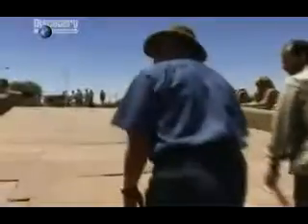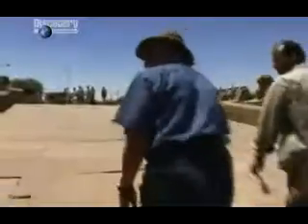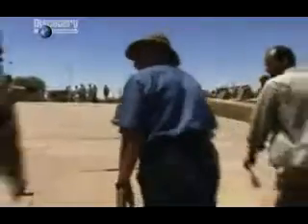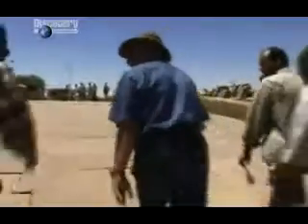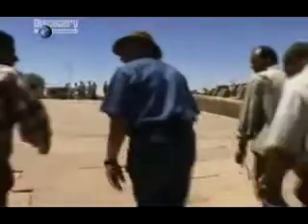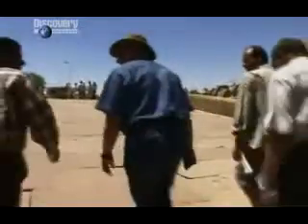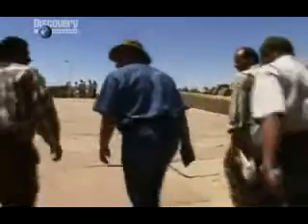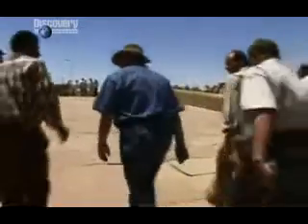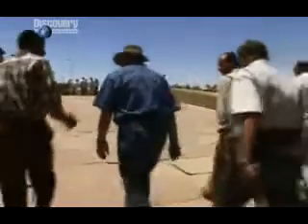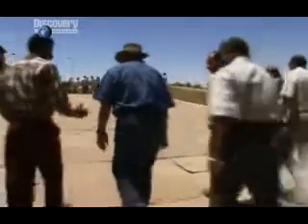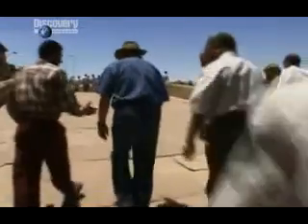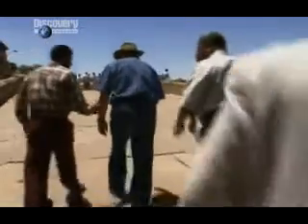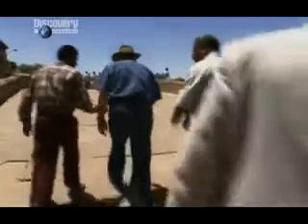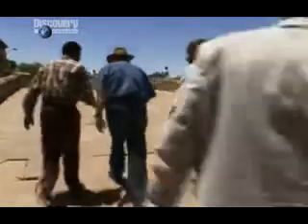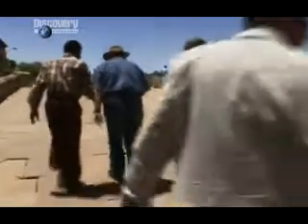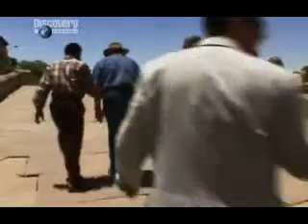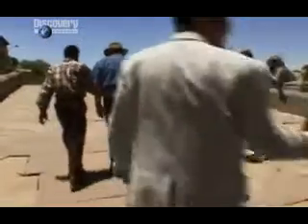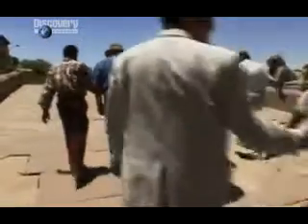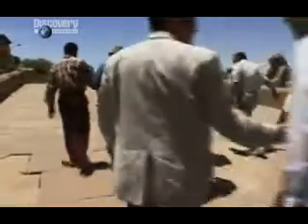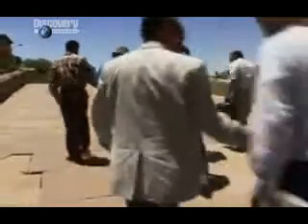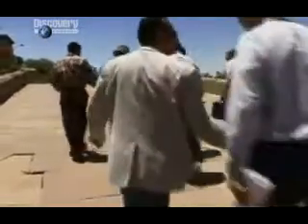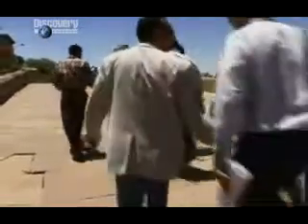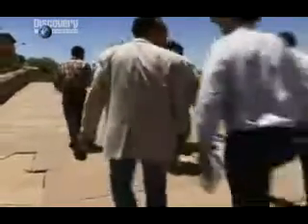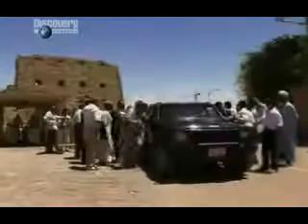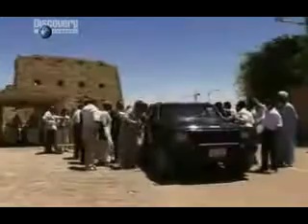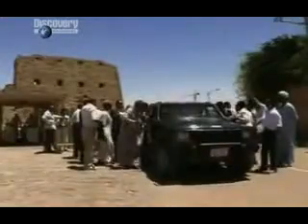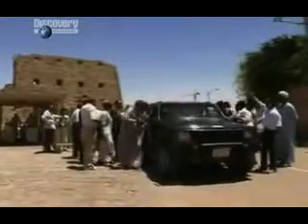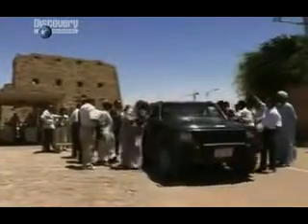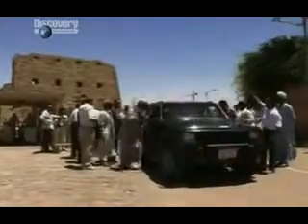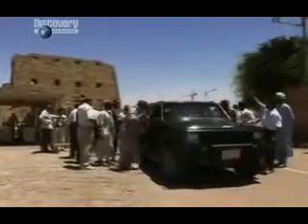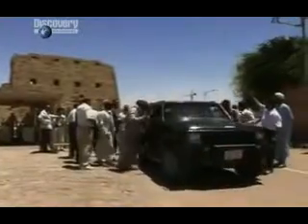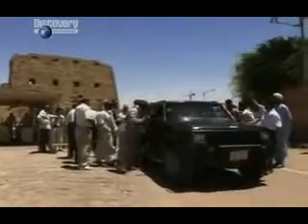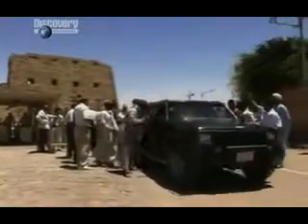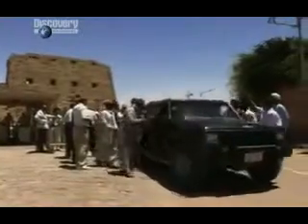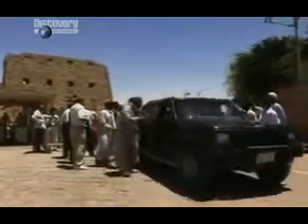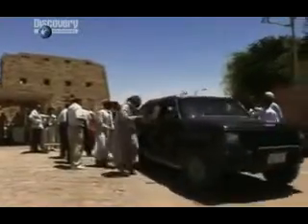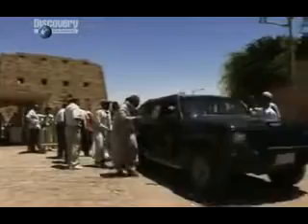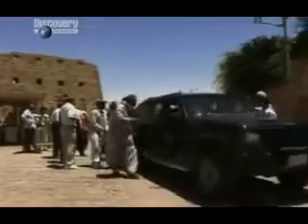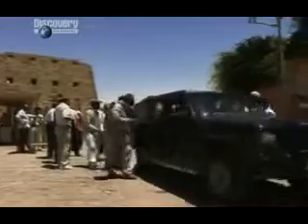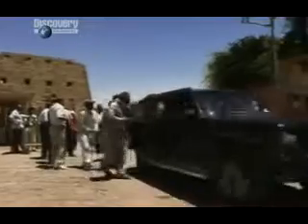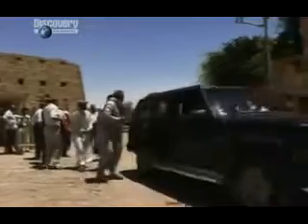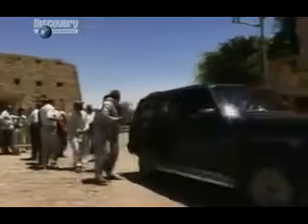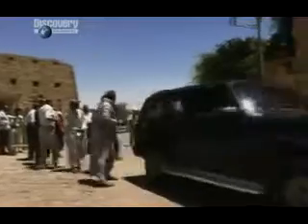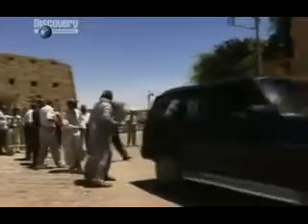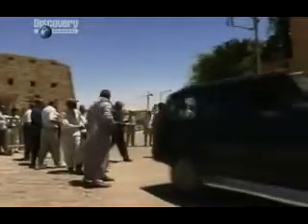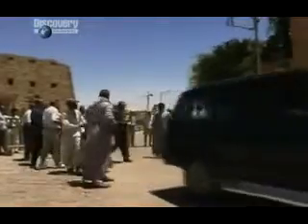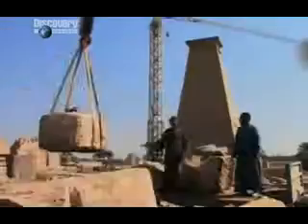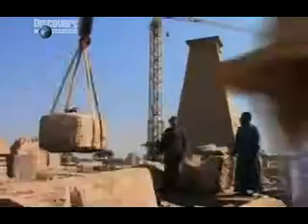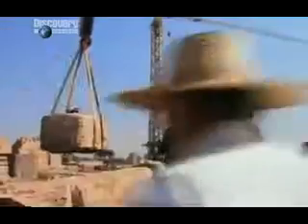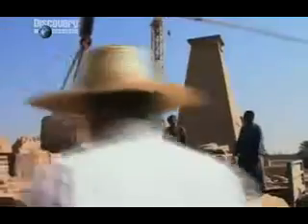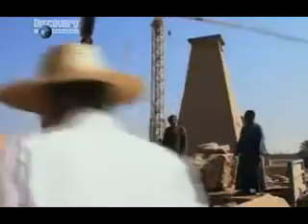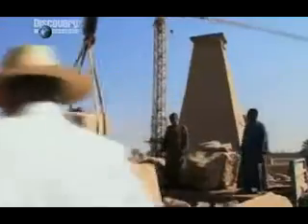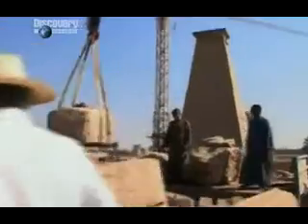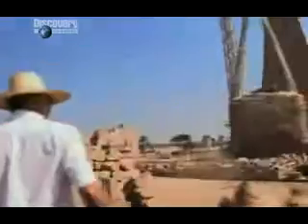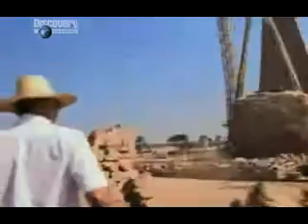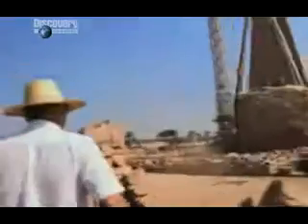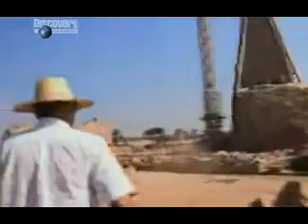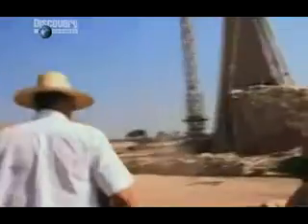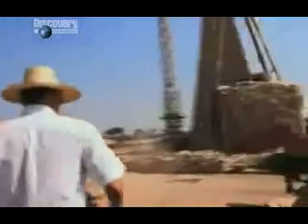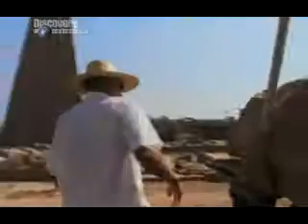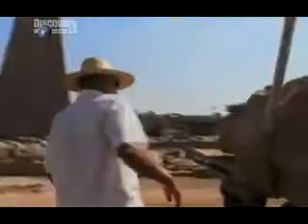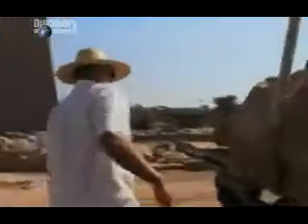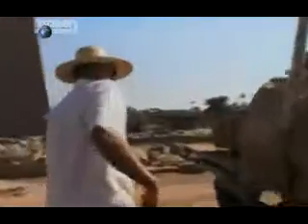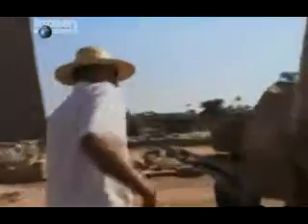As the hunt for Hatshepsut's remains continues, at Karnak Temple, they're trying to piece together her story.